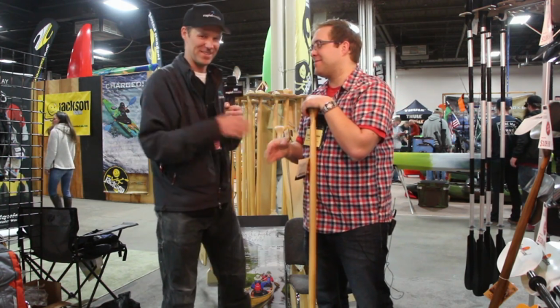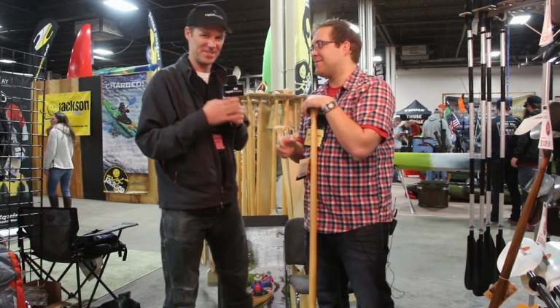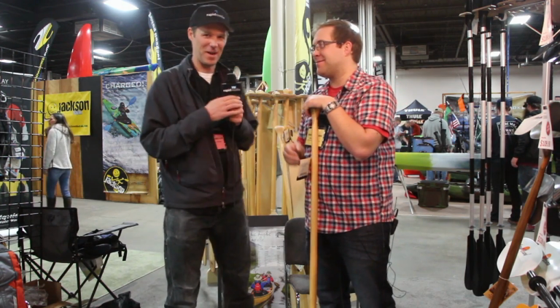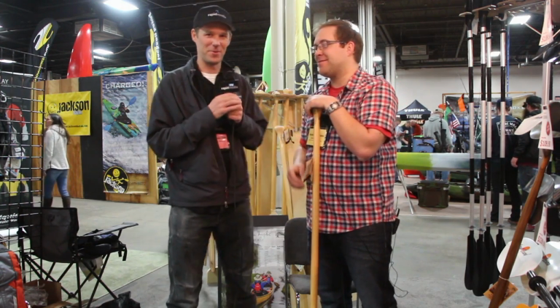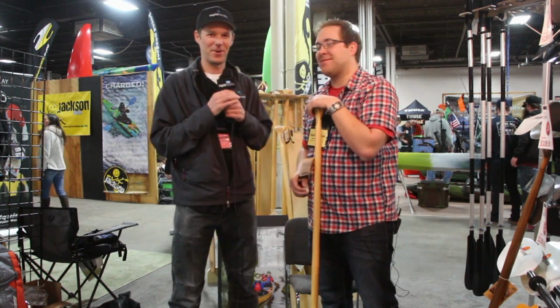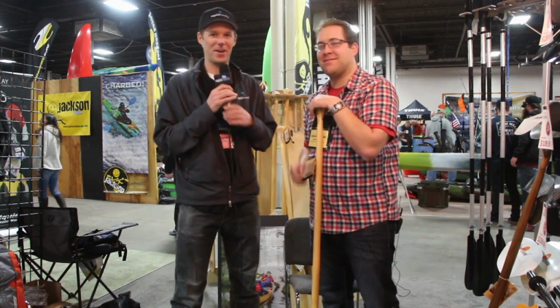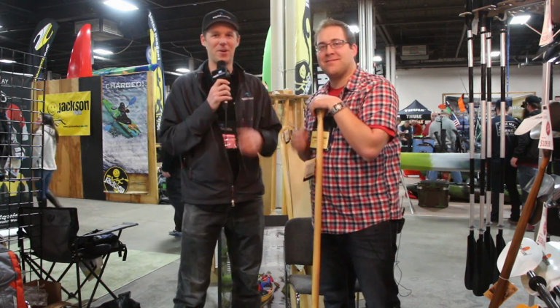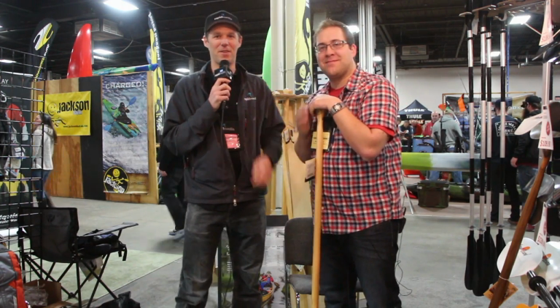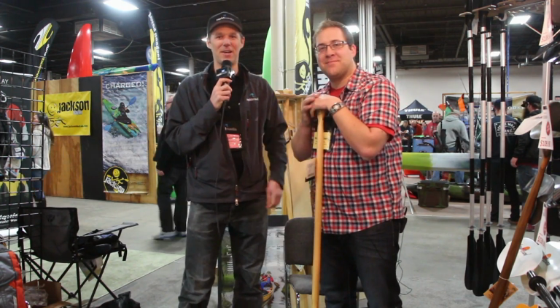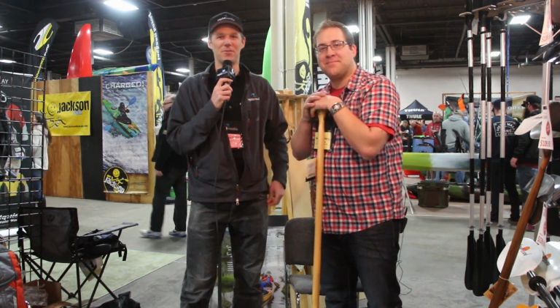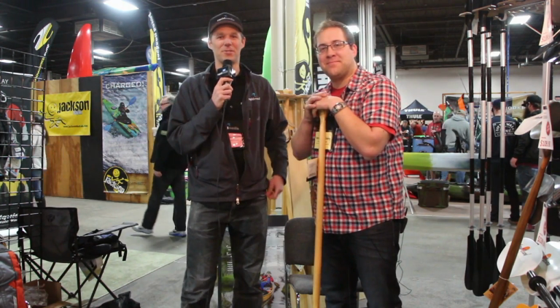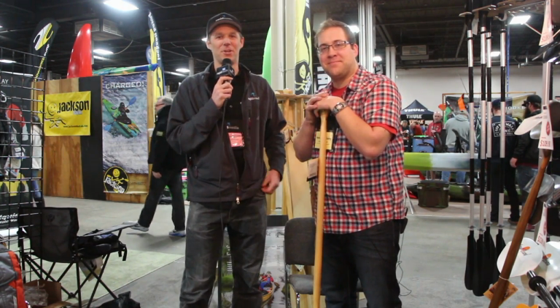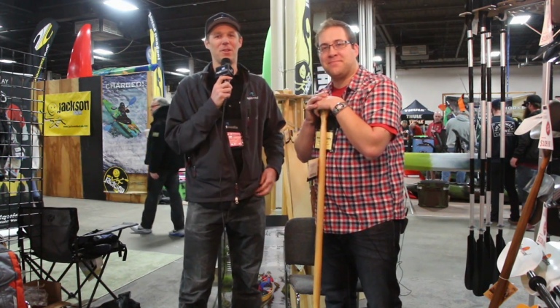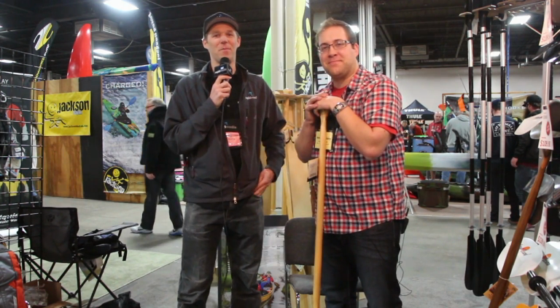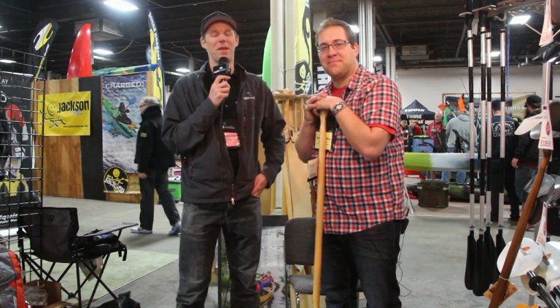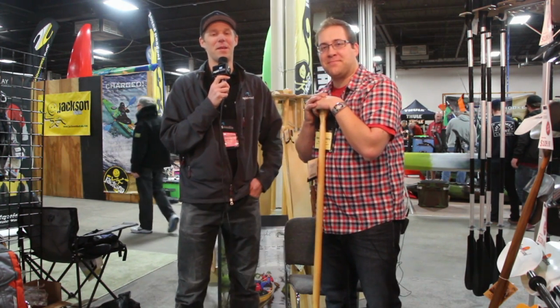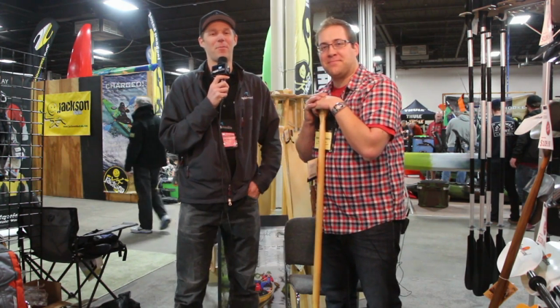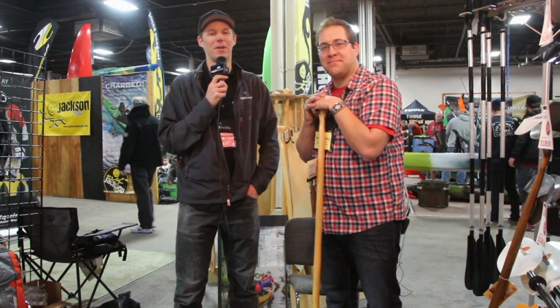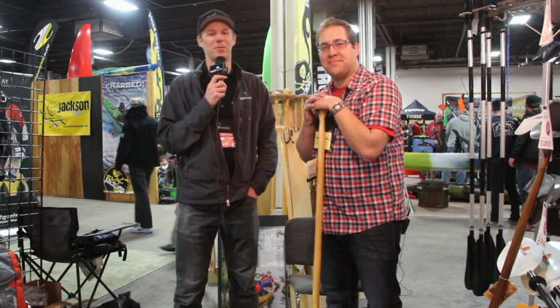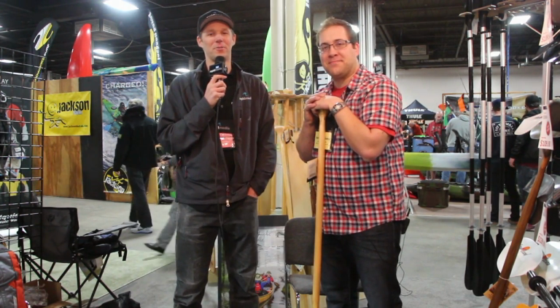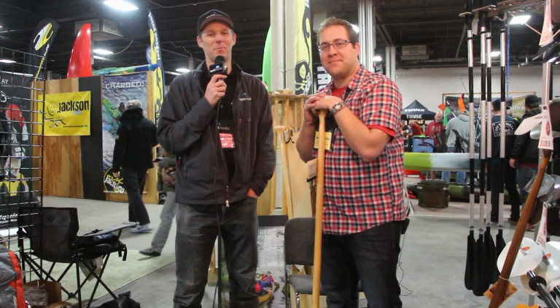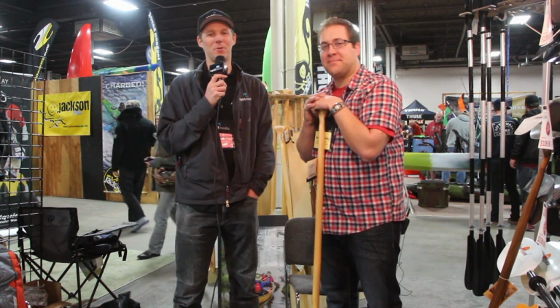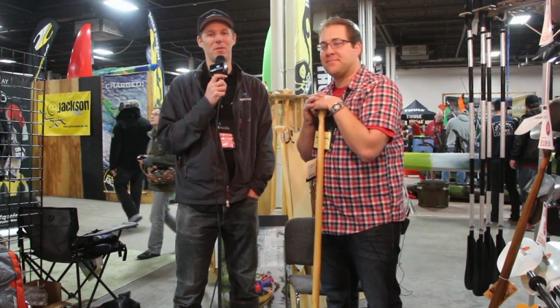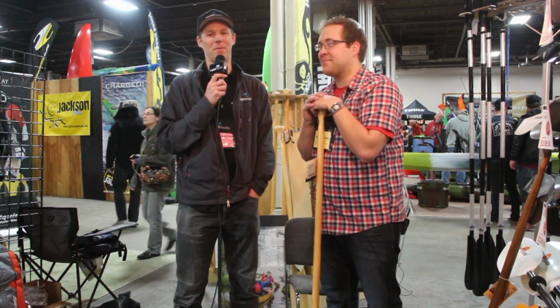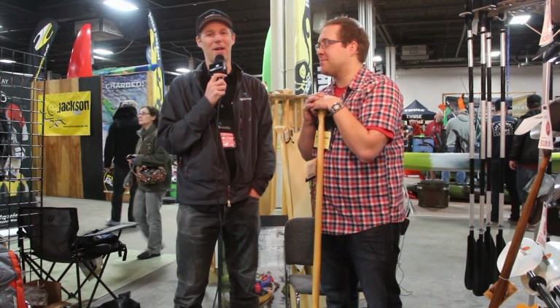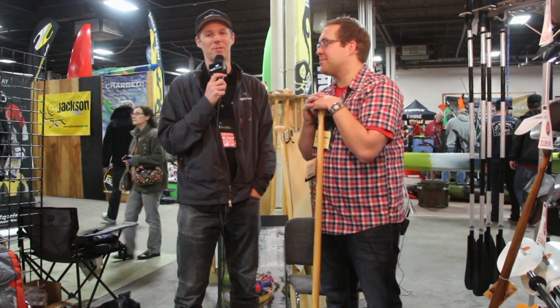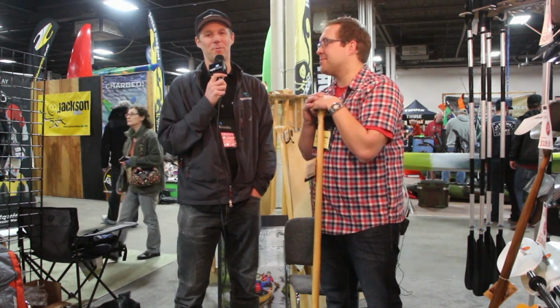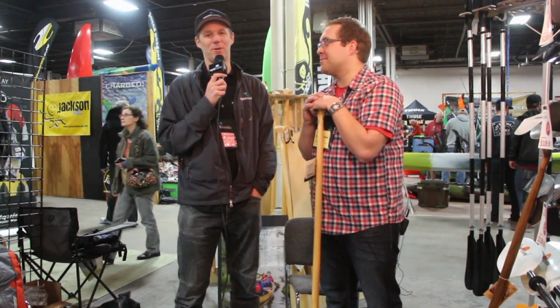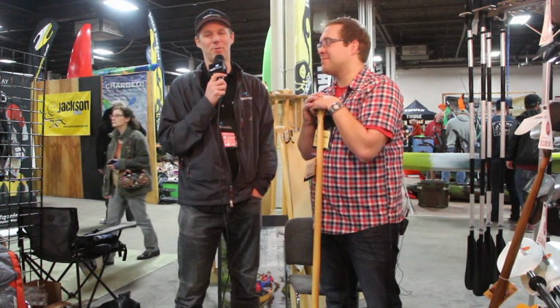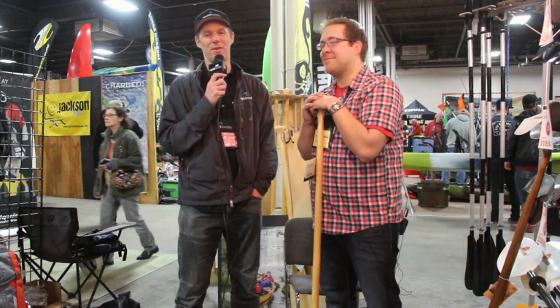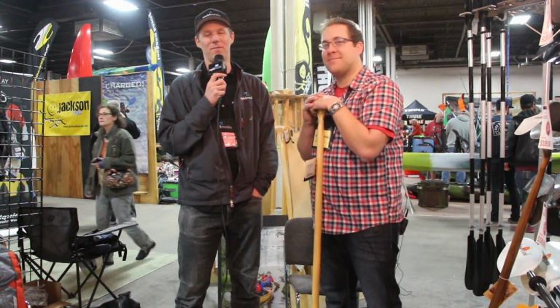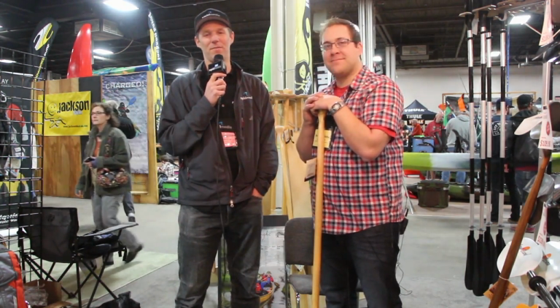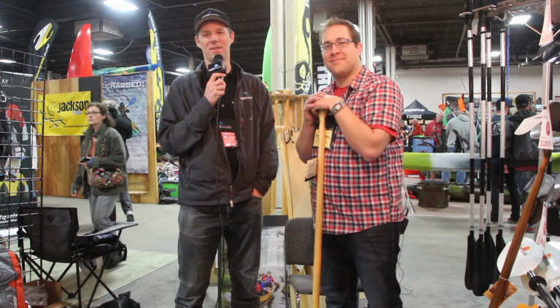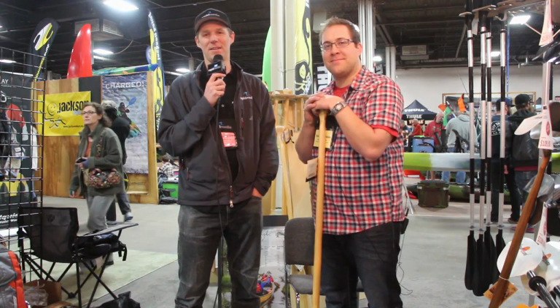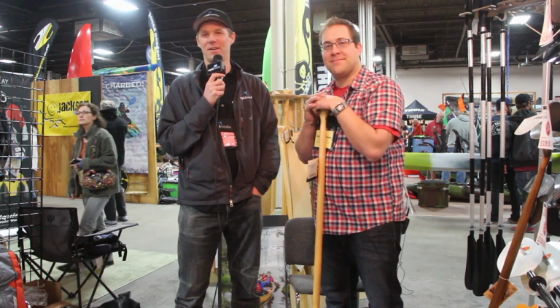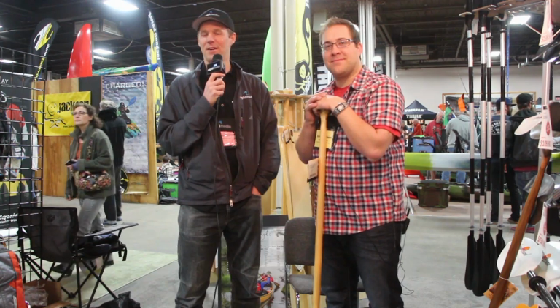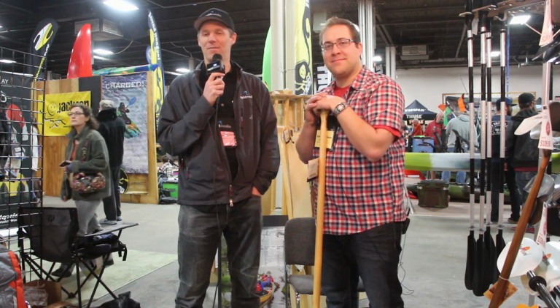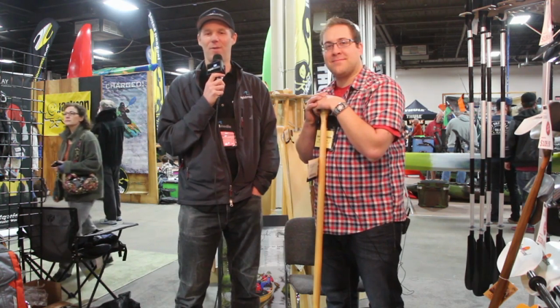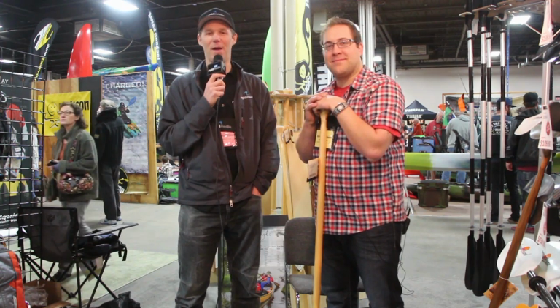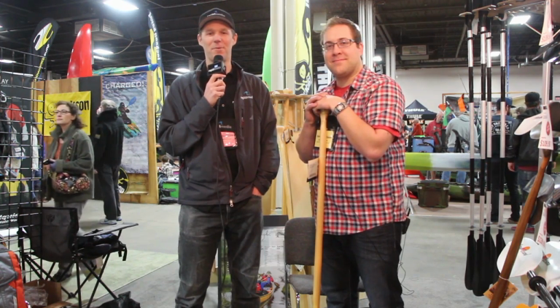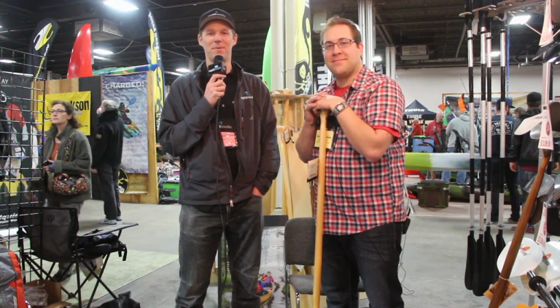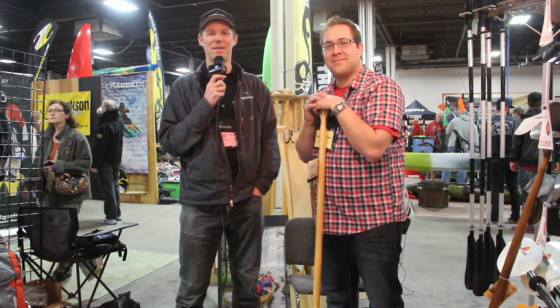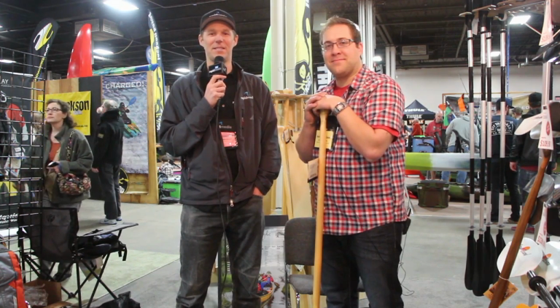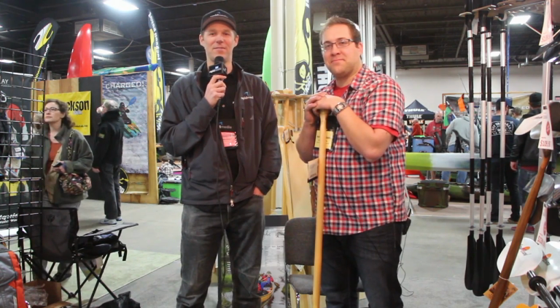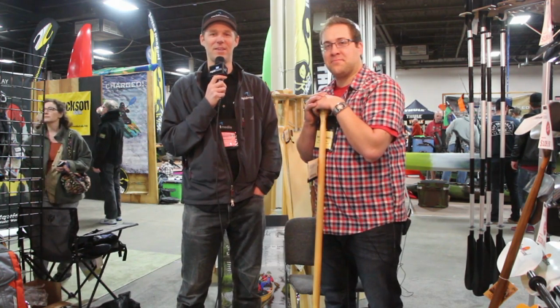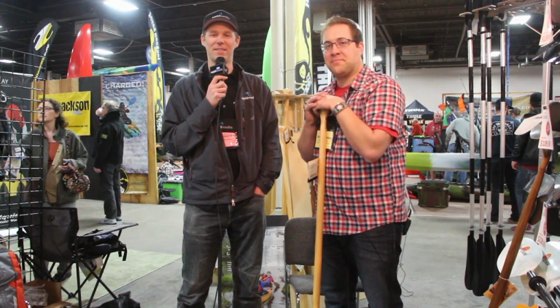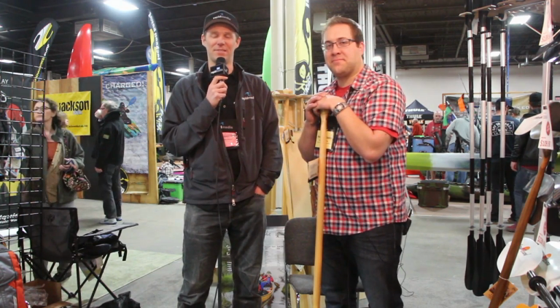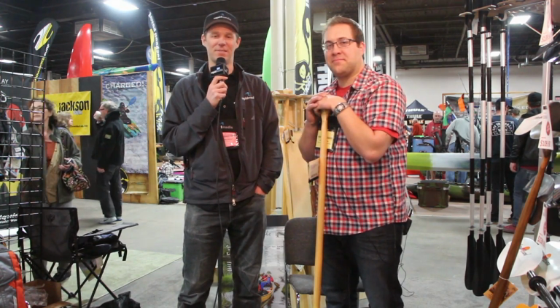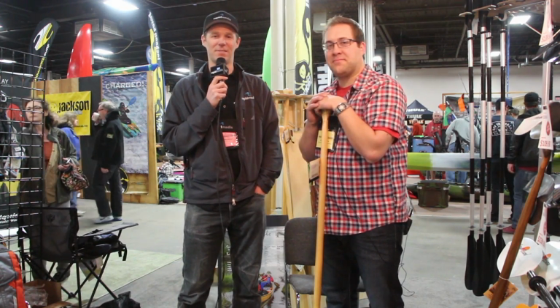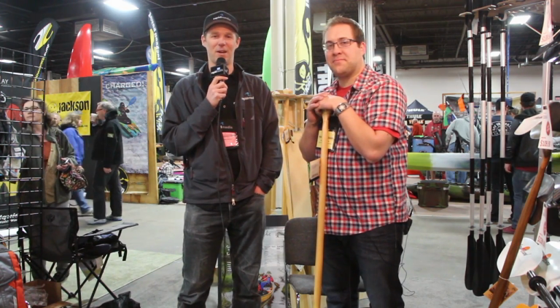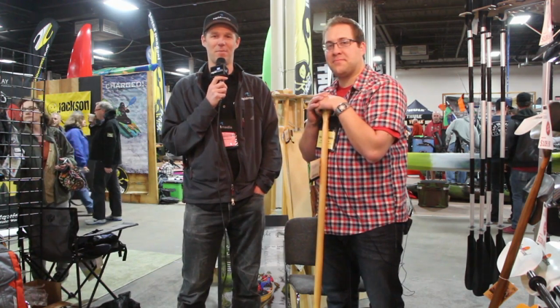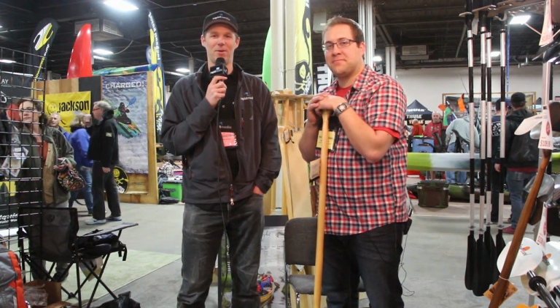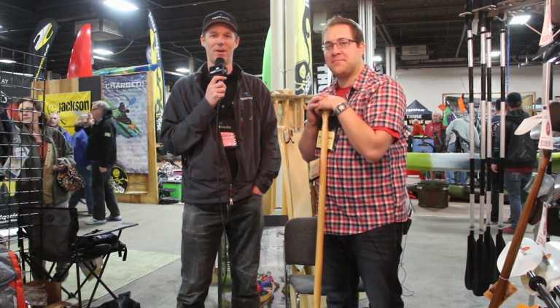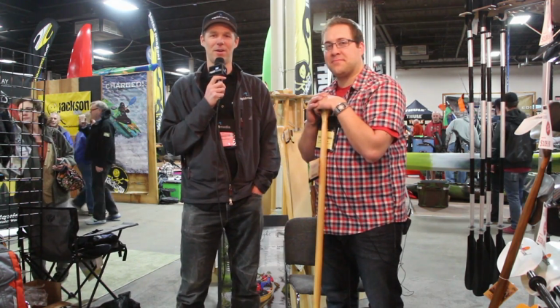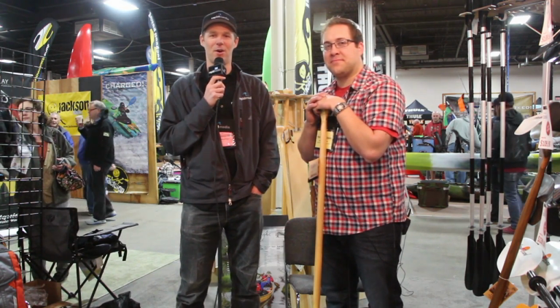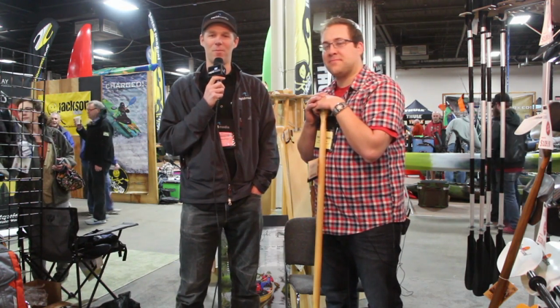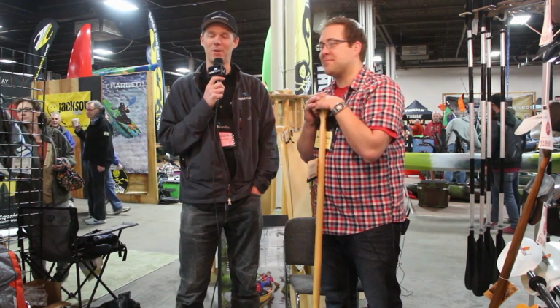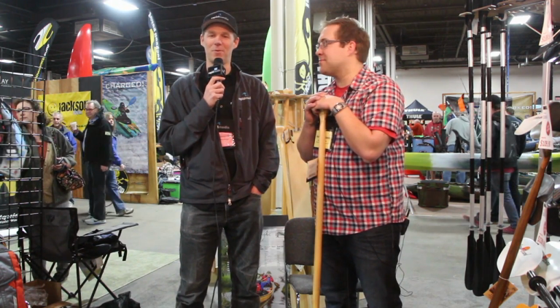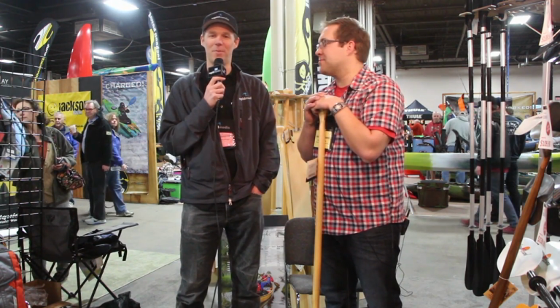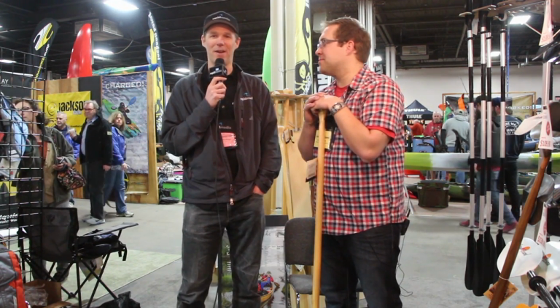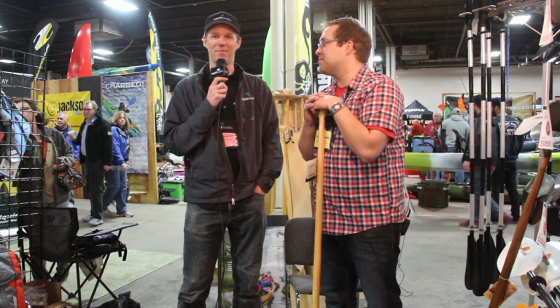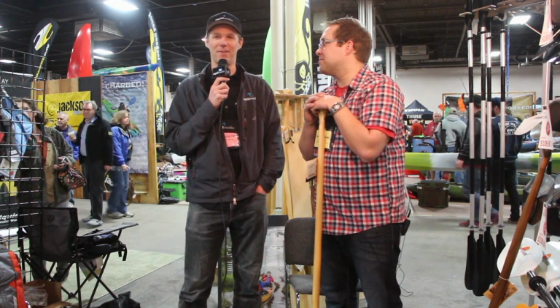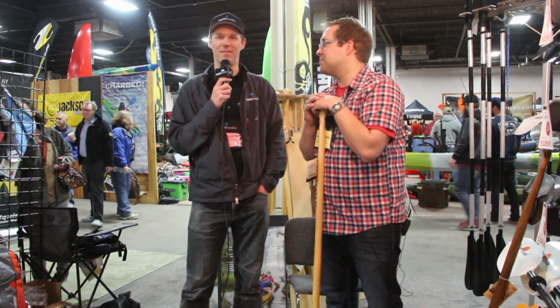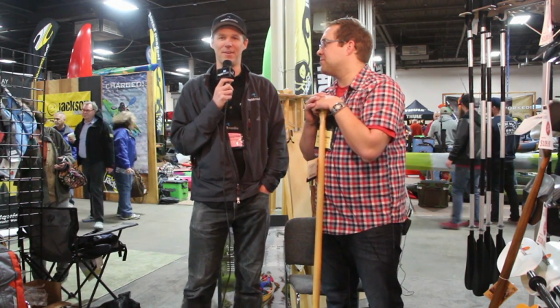Scott McGregor here with Andrew Stern in the Bending Branches booth at Paddle Sport 2015. For Rapid Media TV, this is Scott McGregor helping you paddle forever.